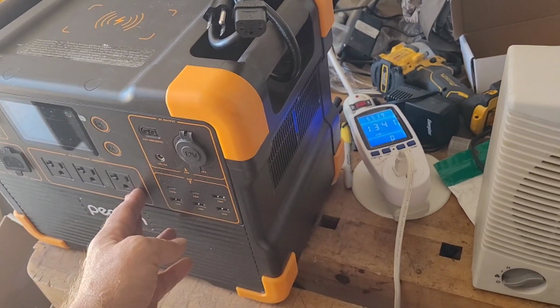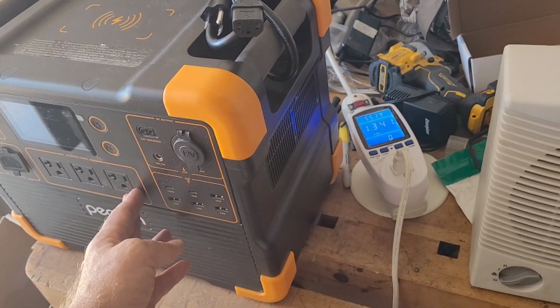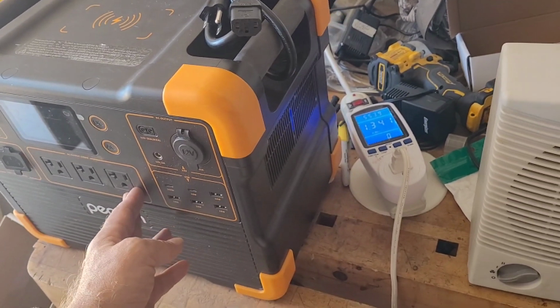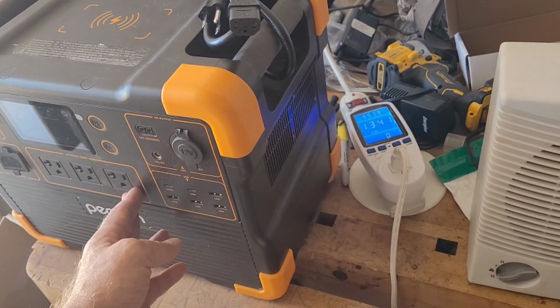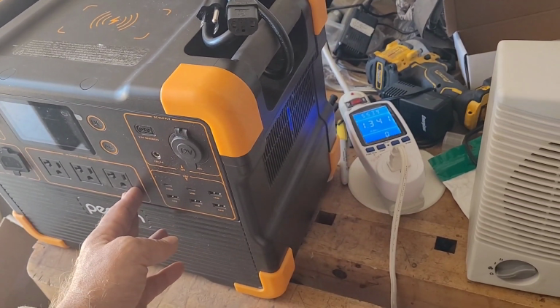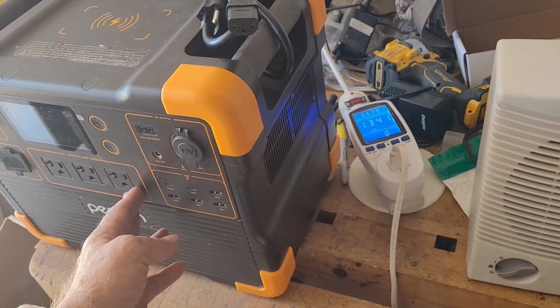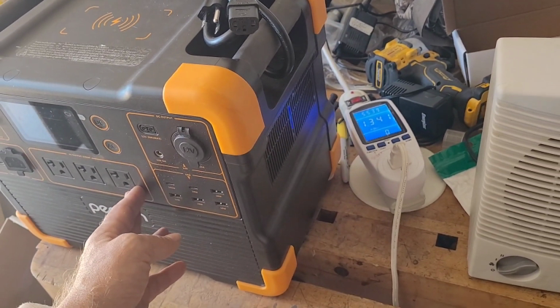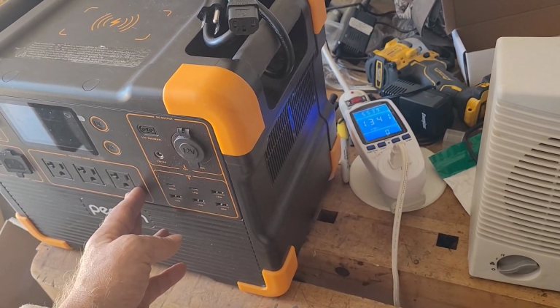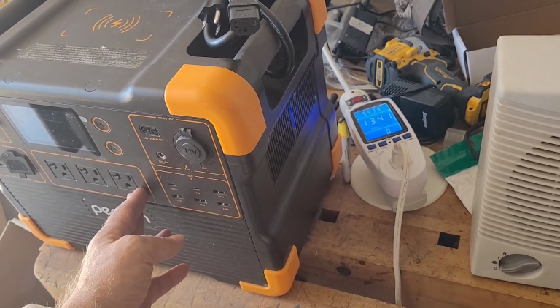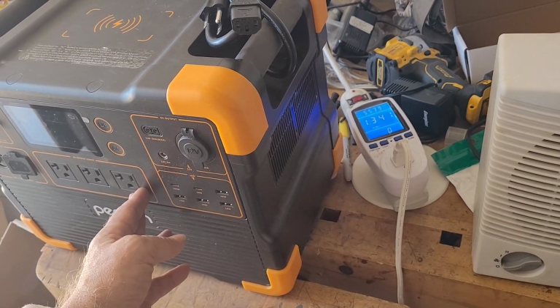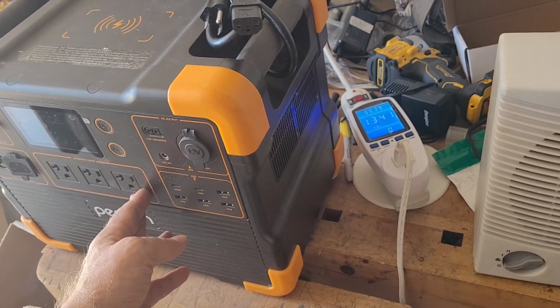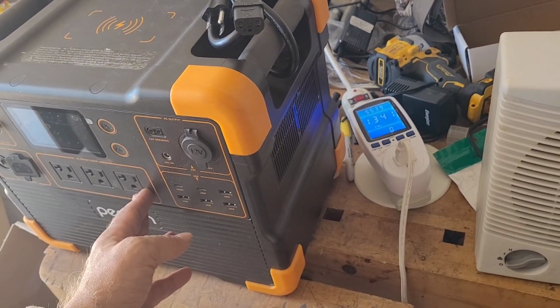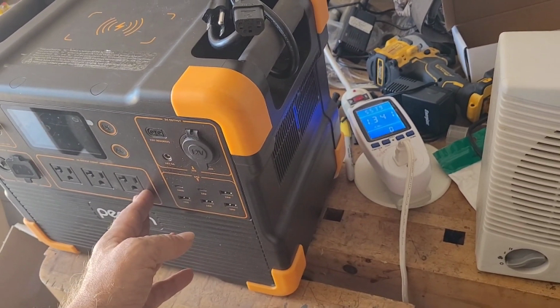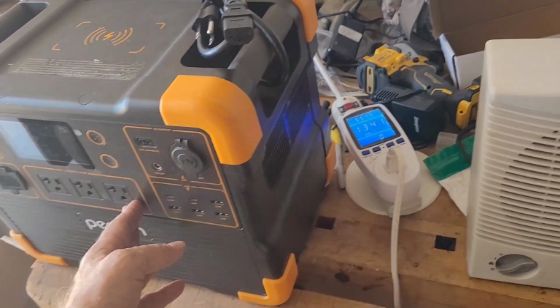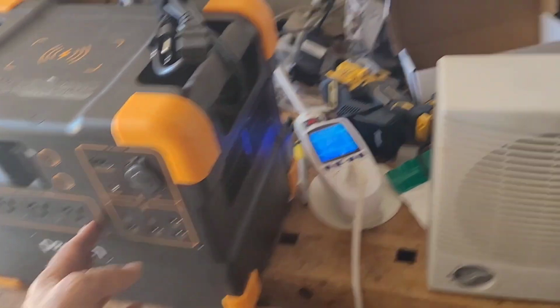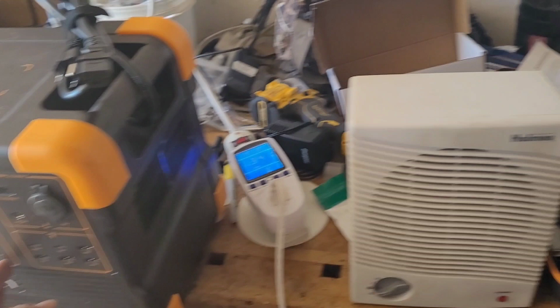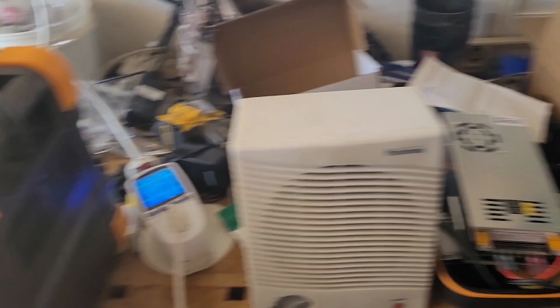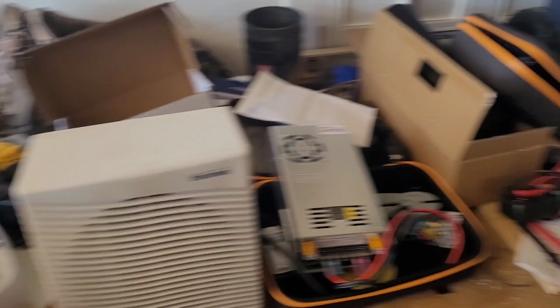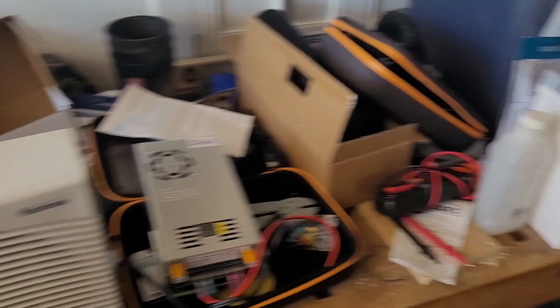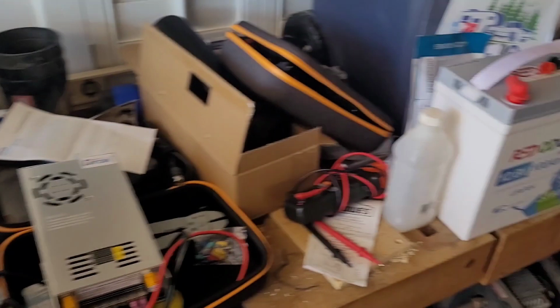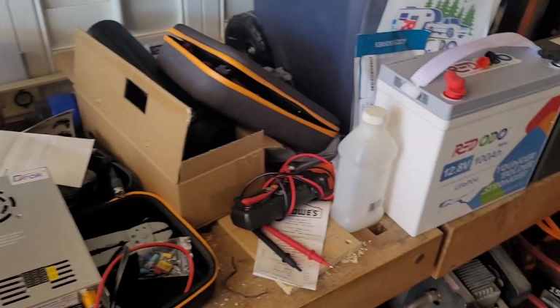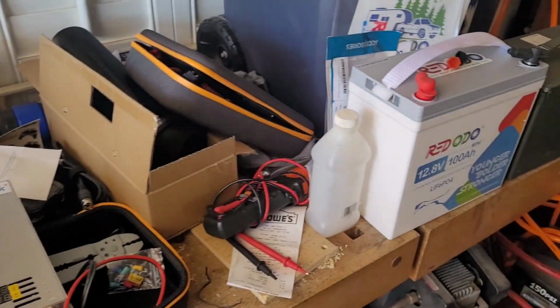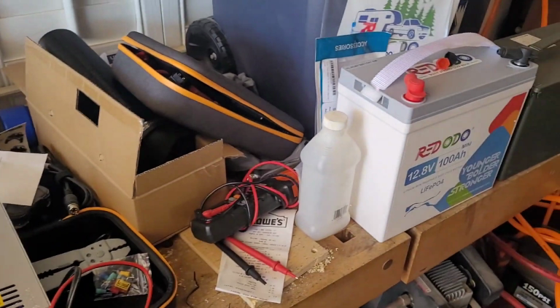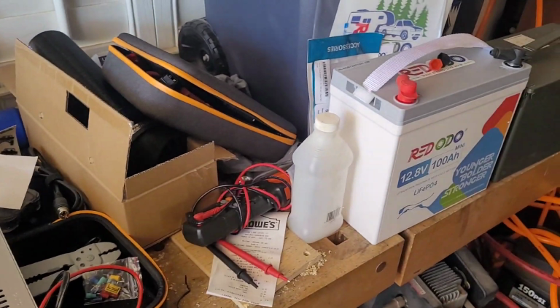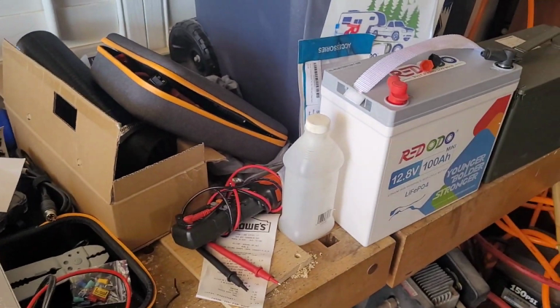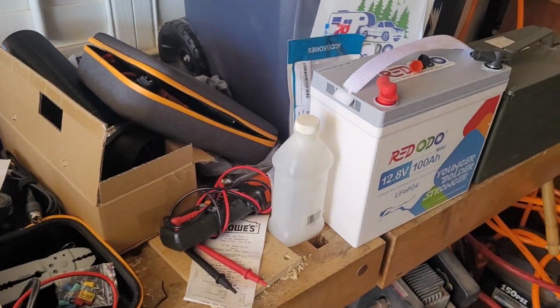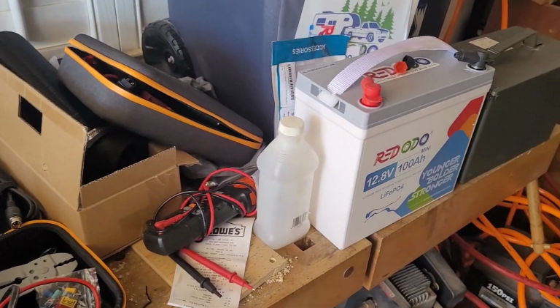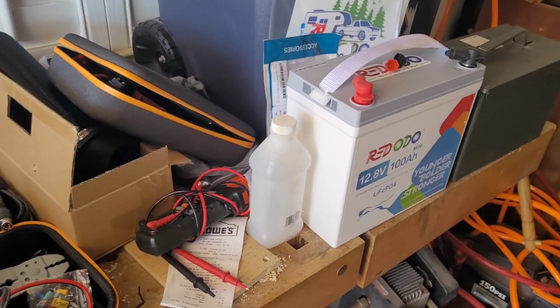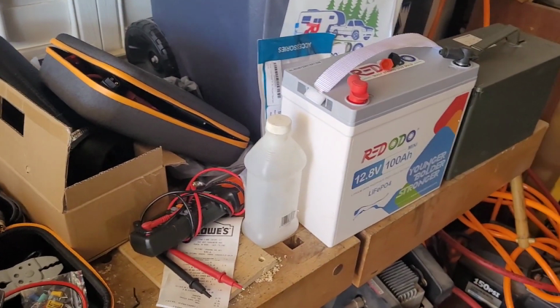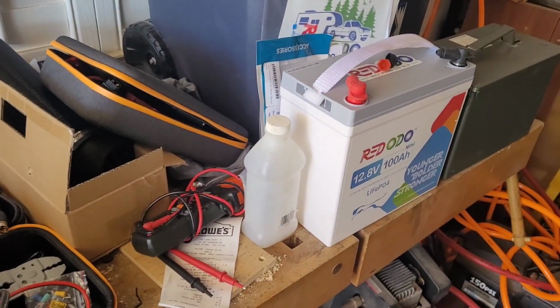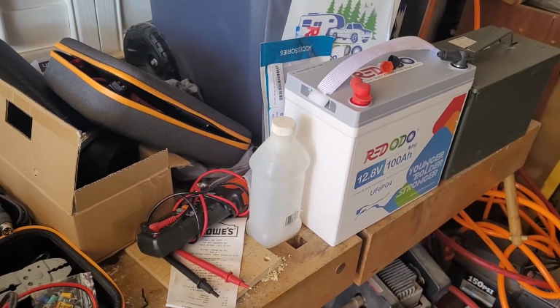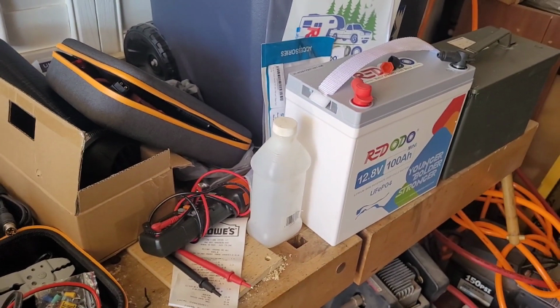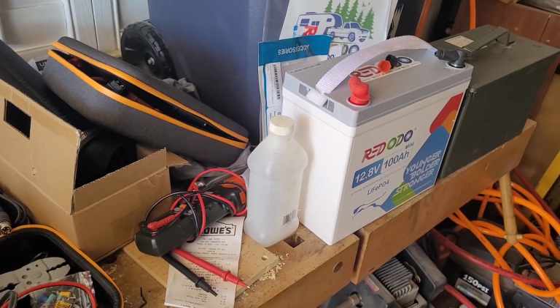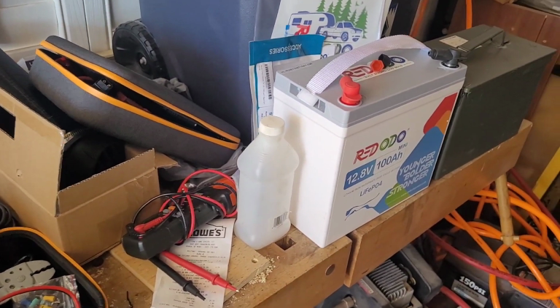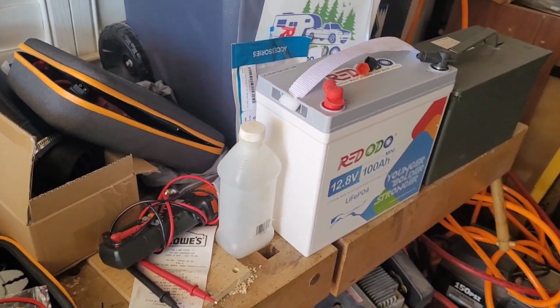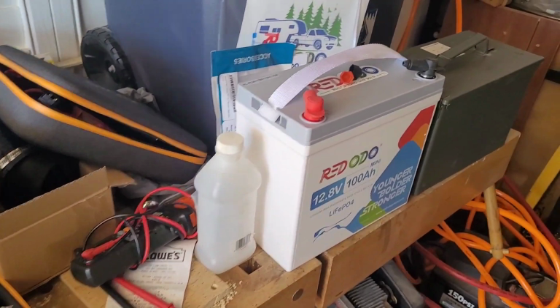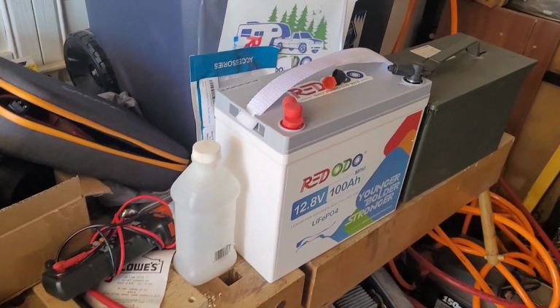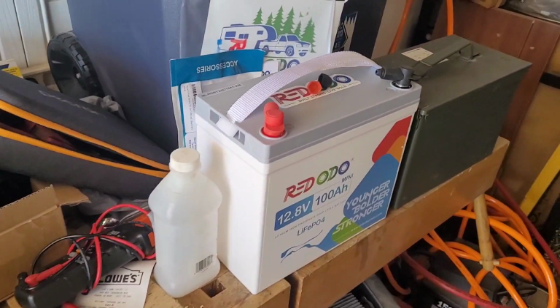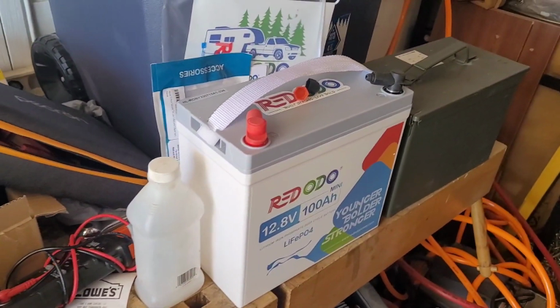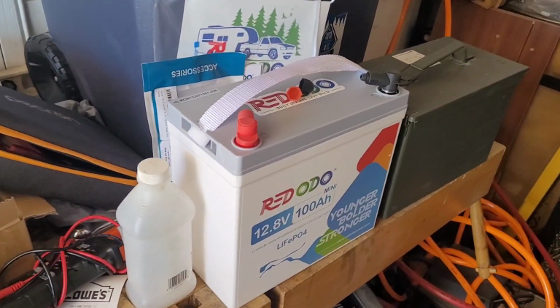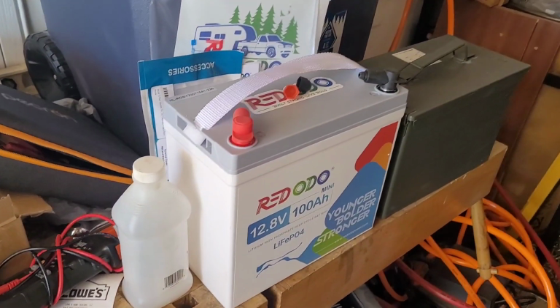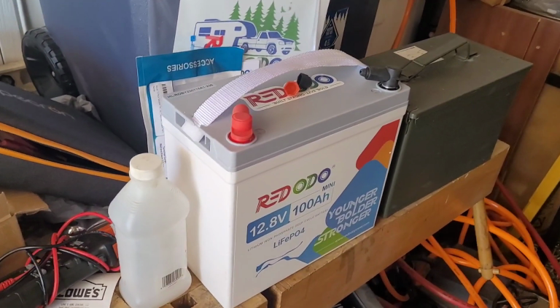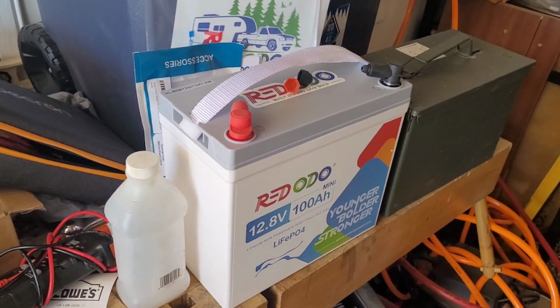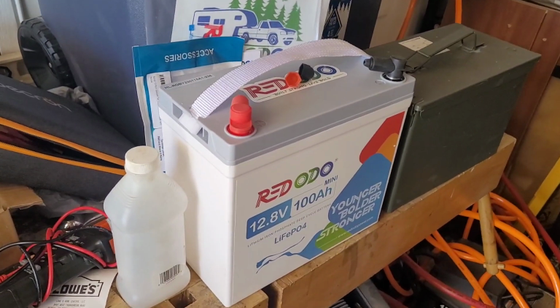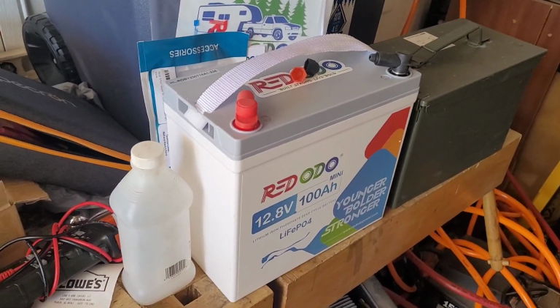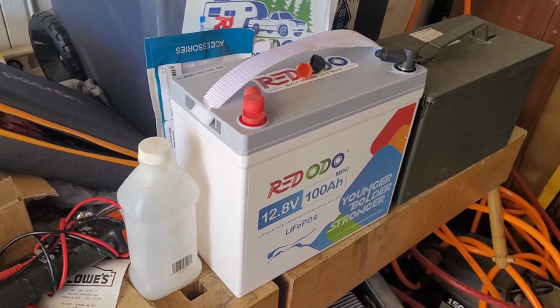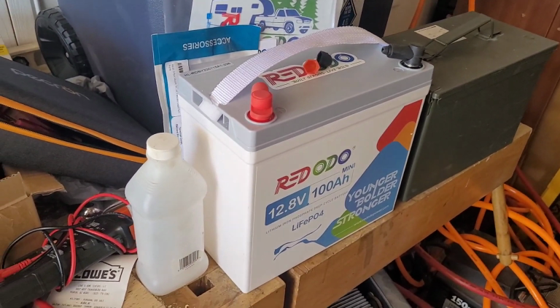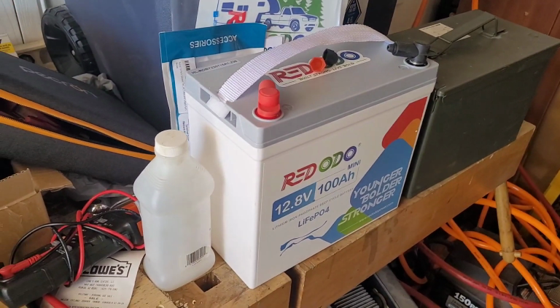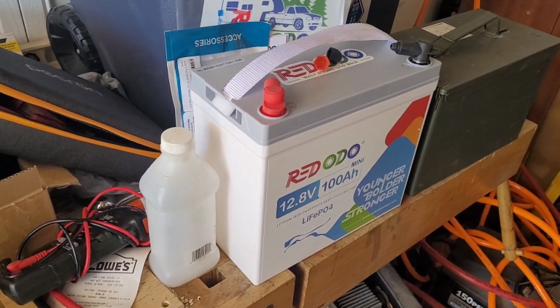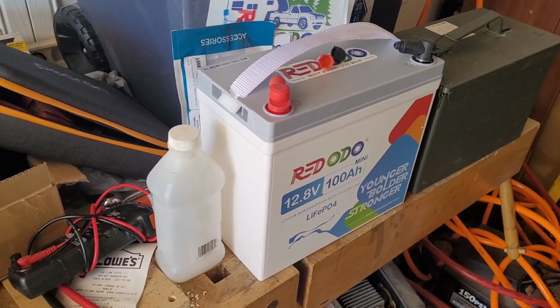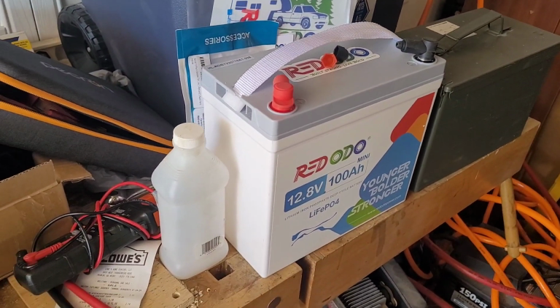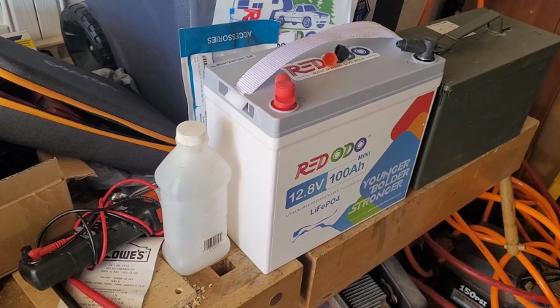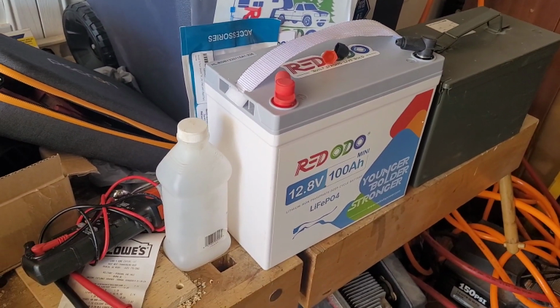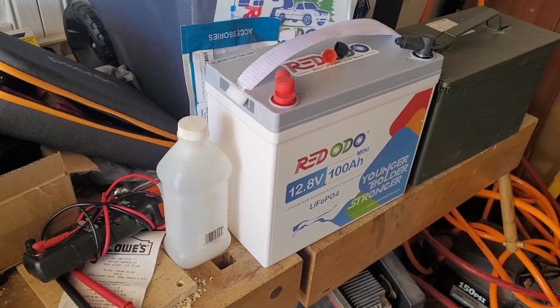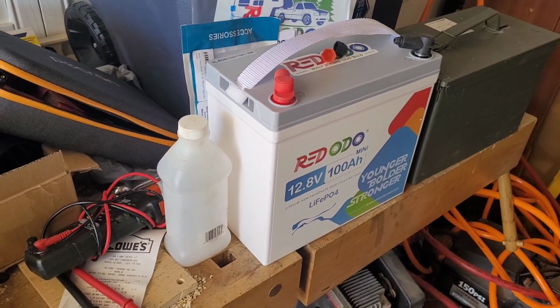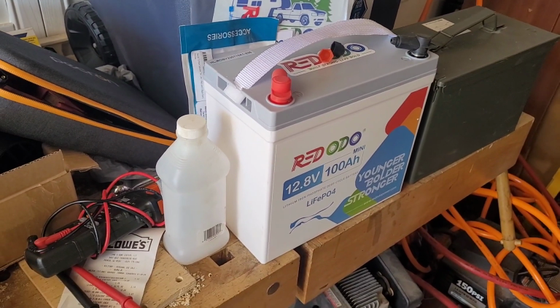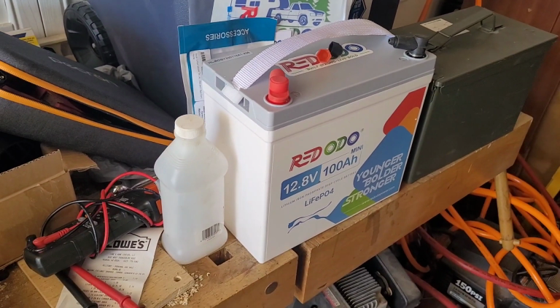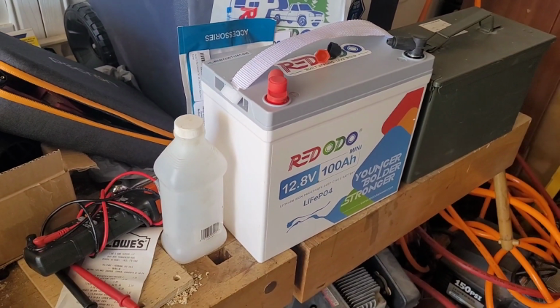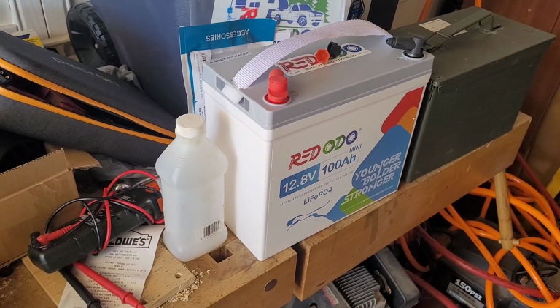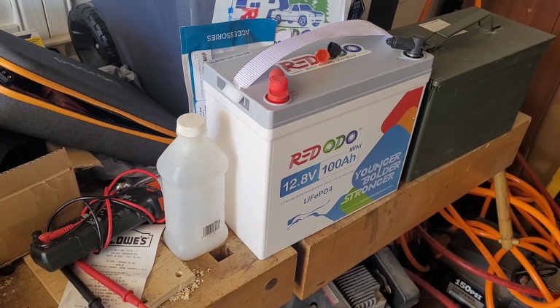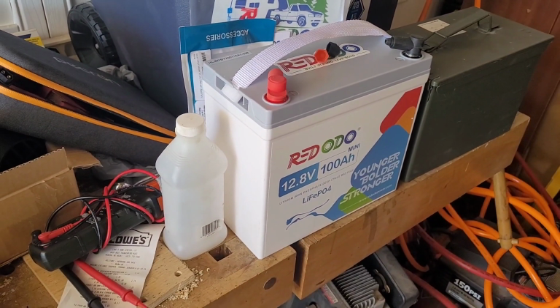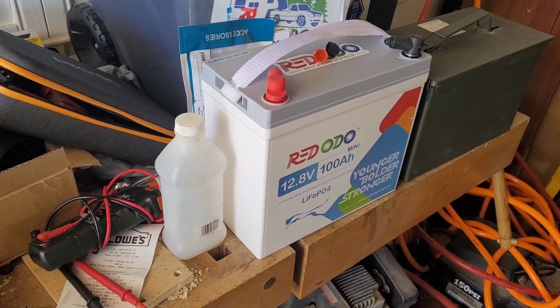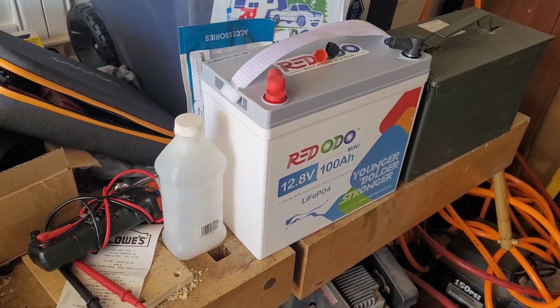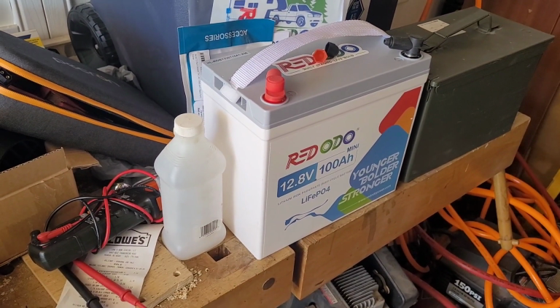Now I'm going to charge it from that battery and see how much I can put into there on the DC side.